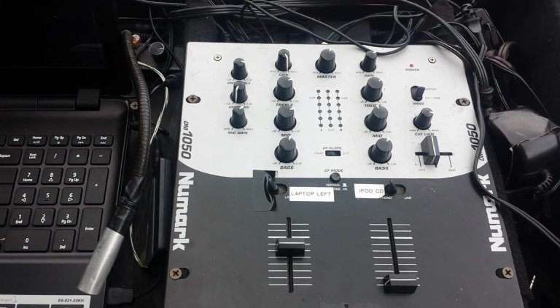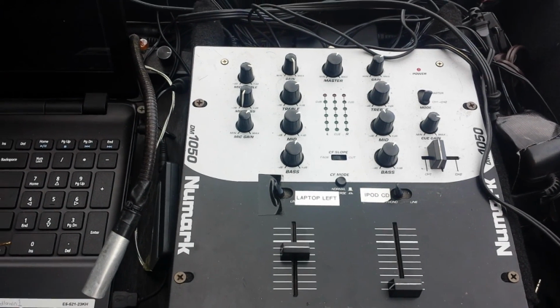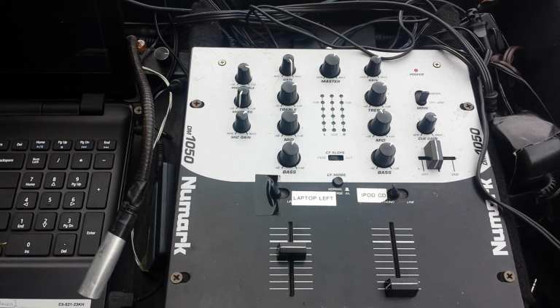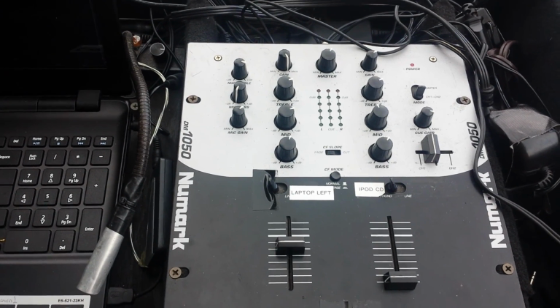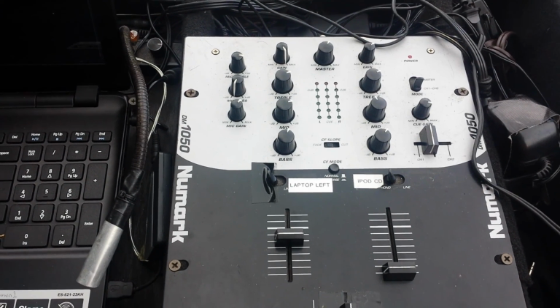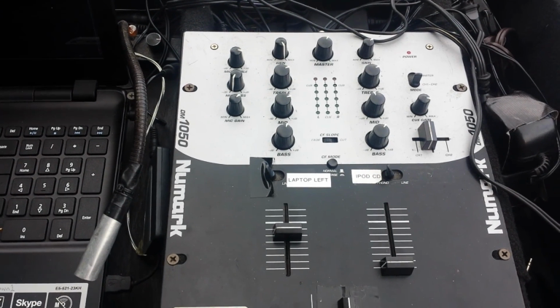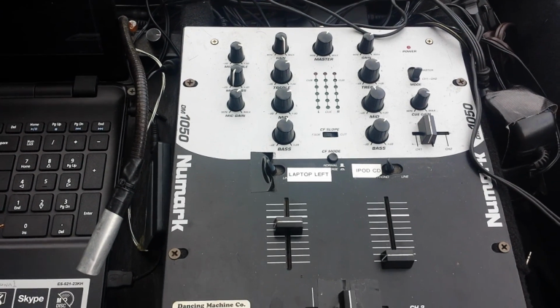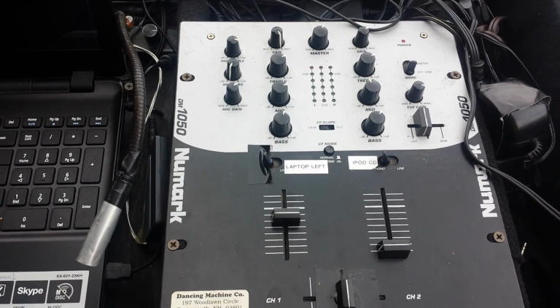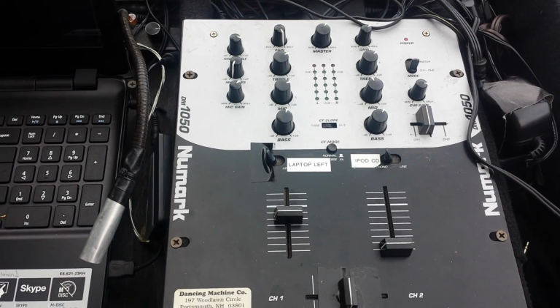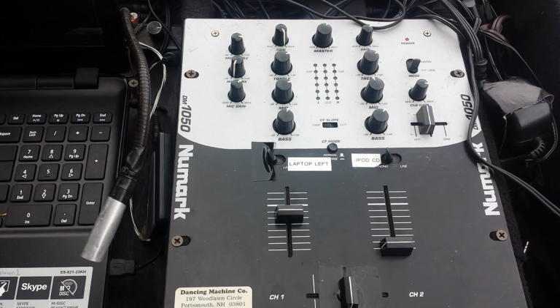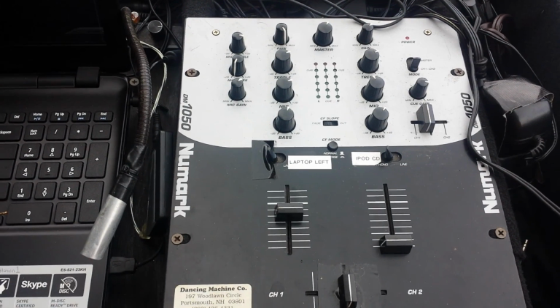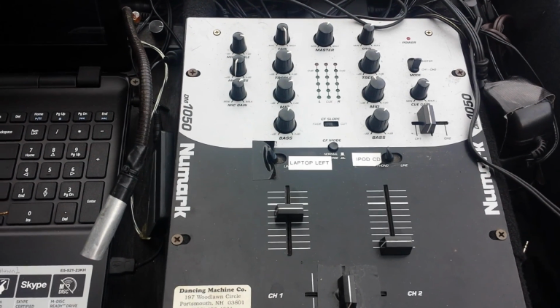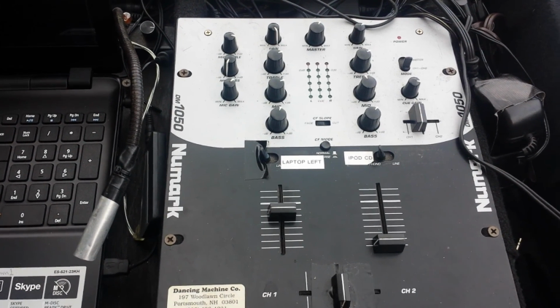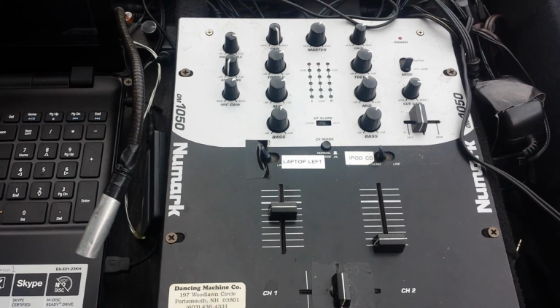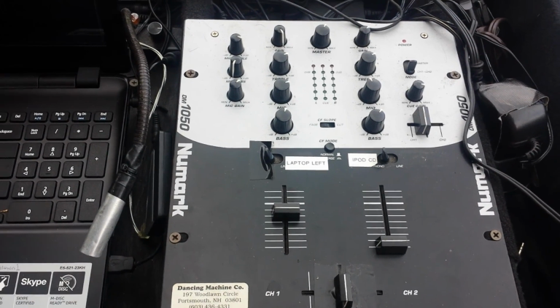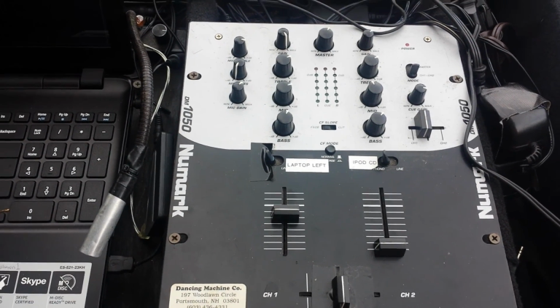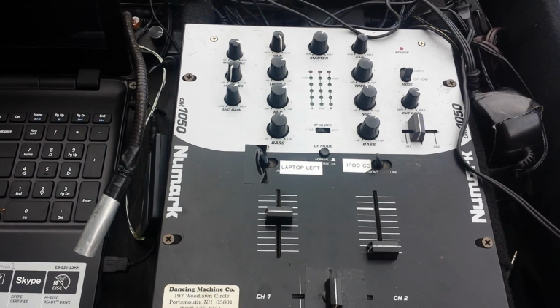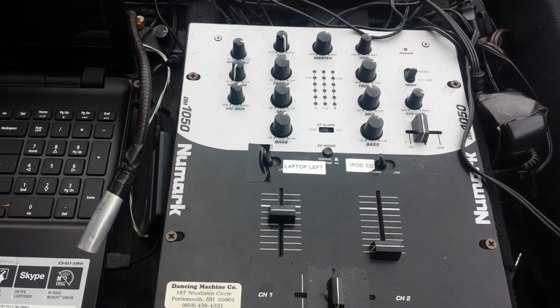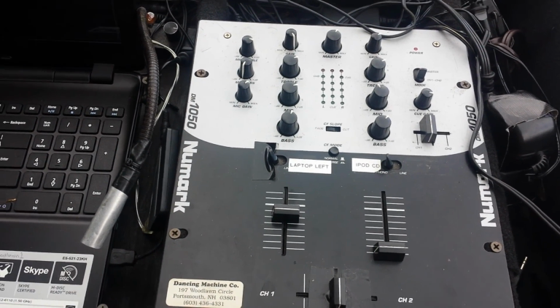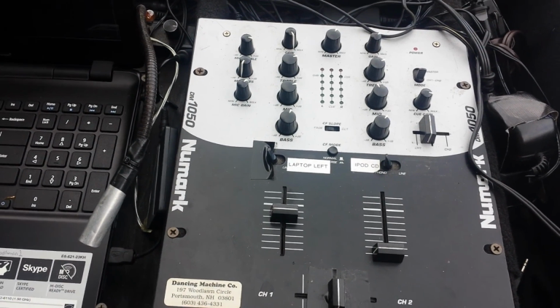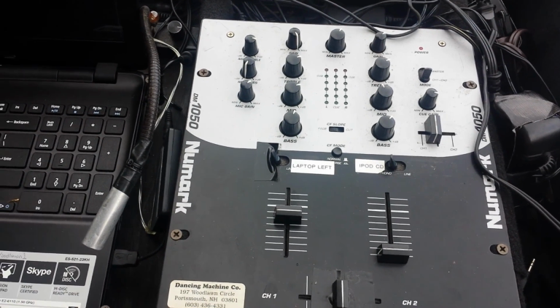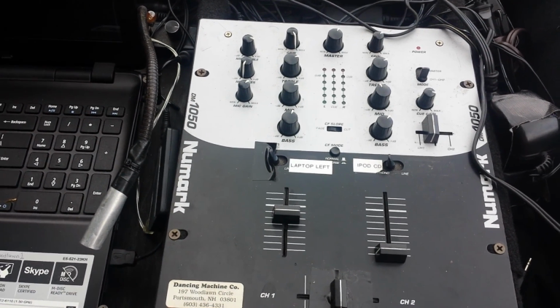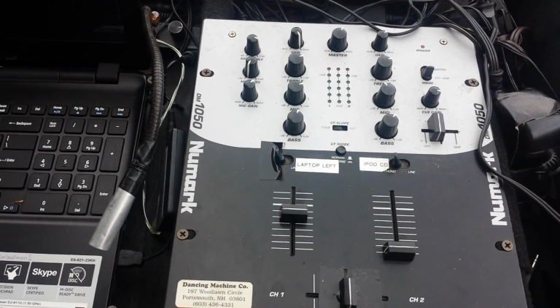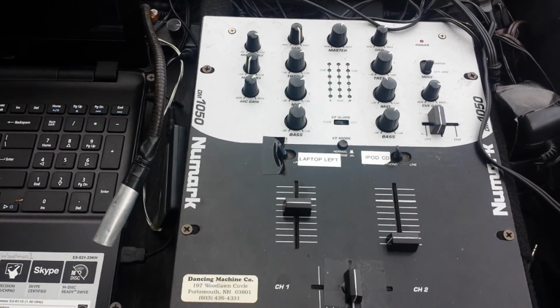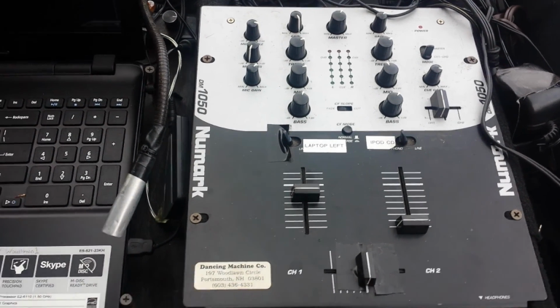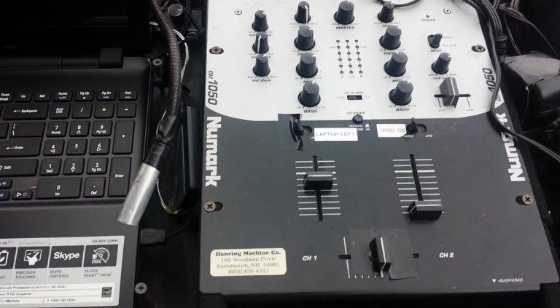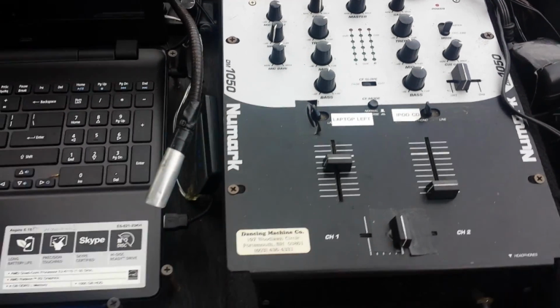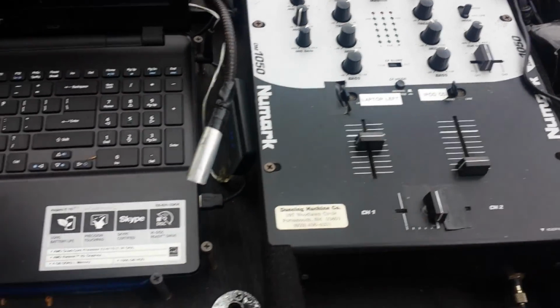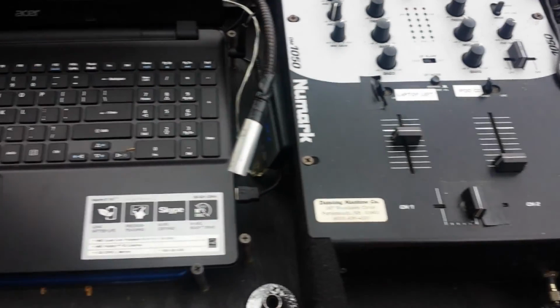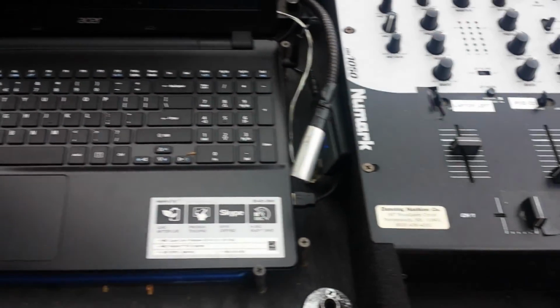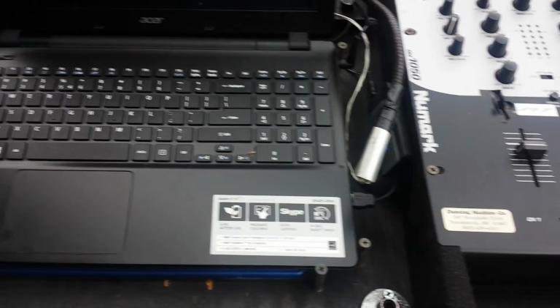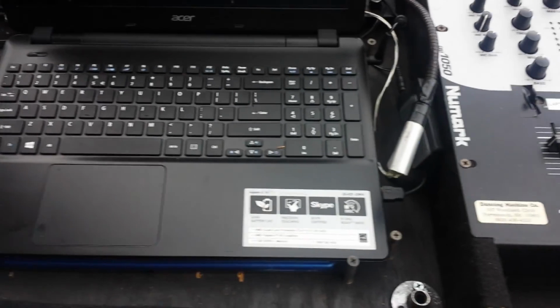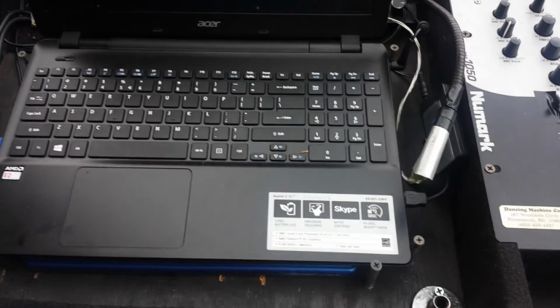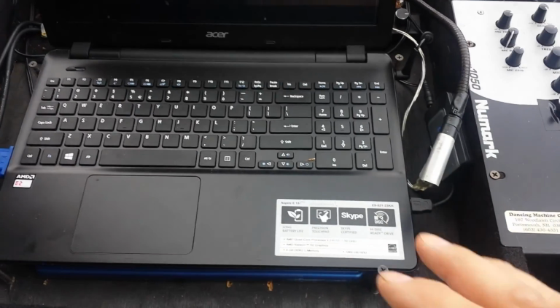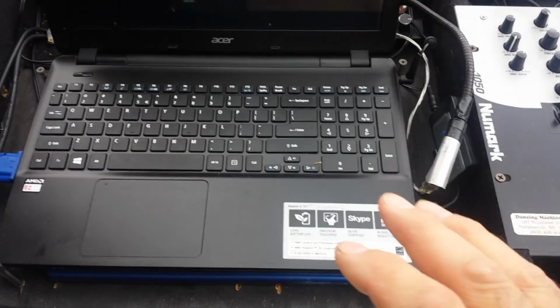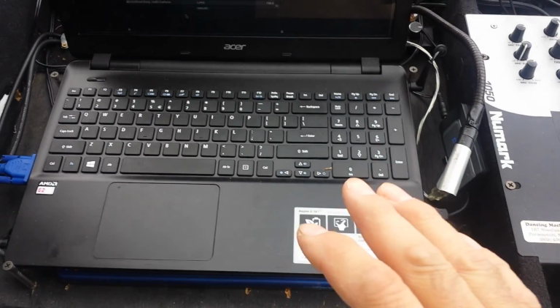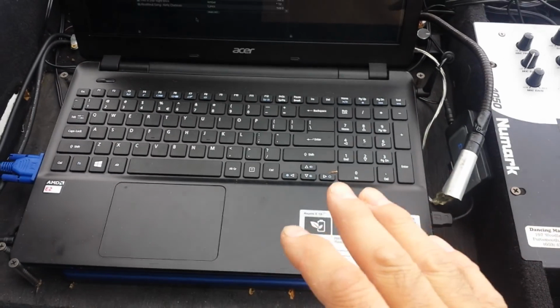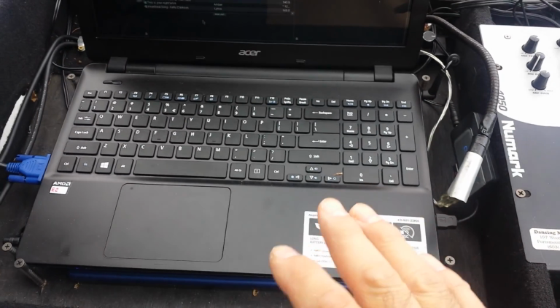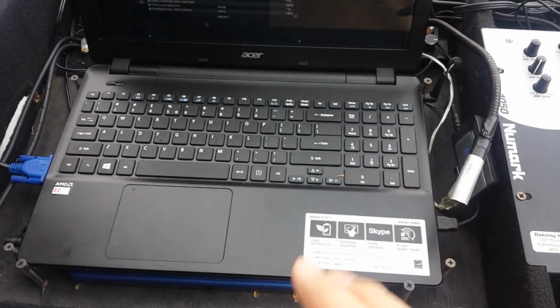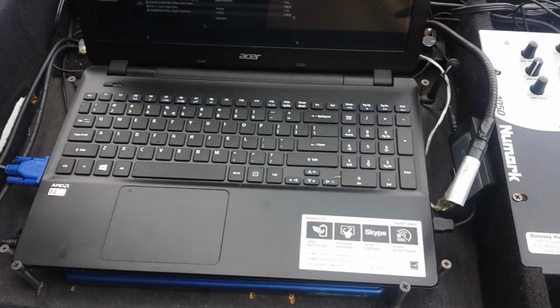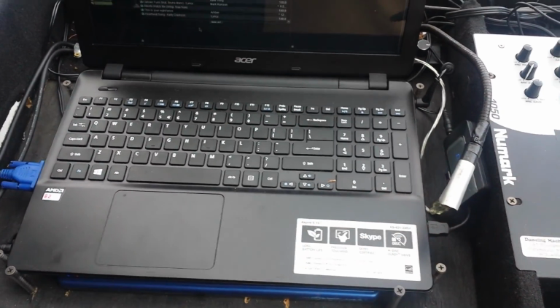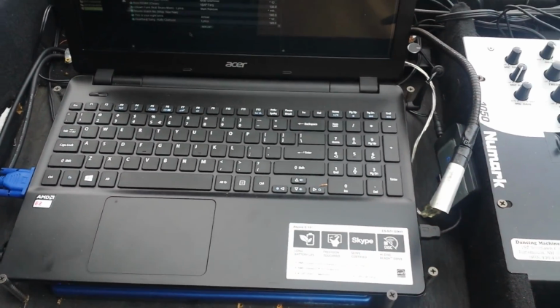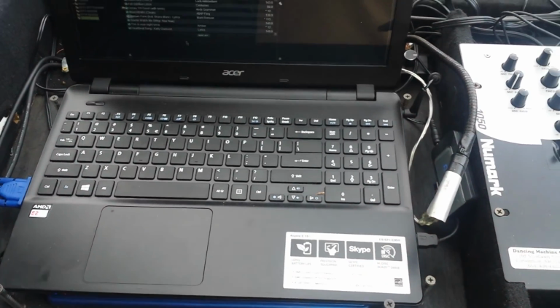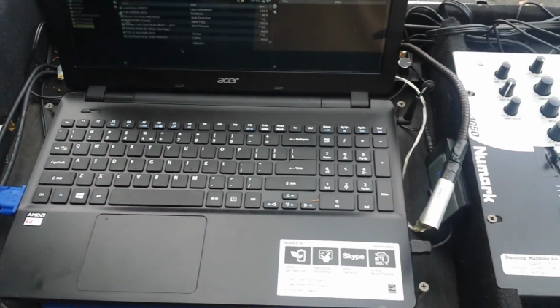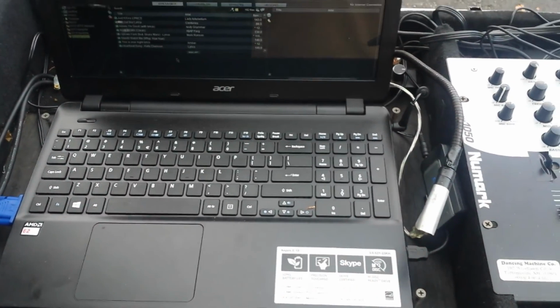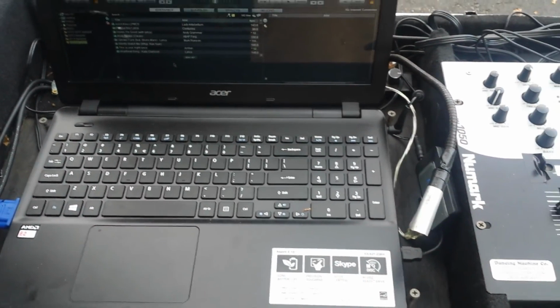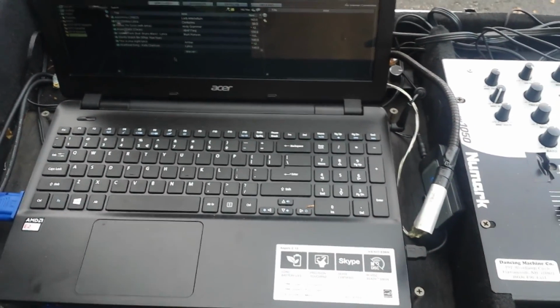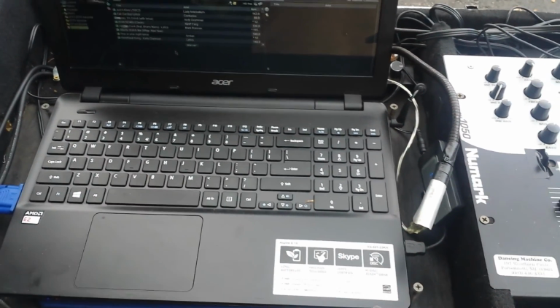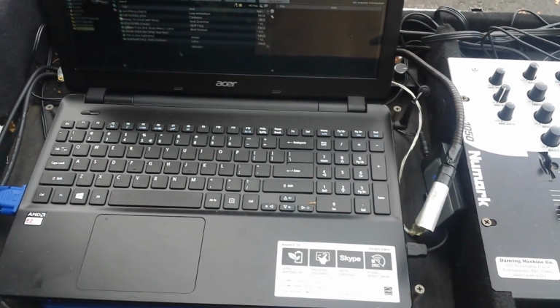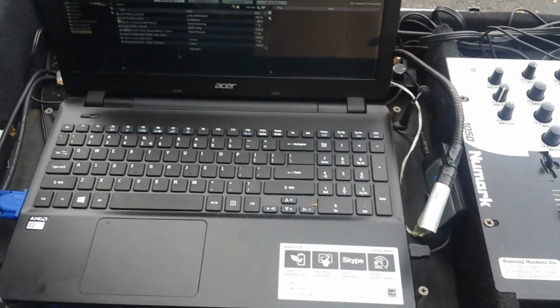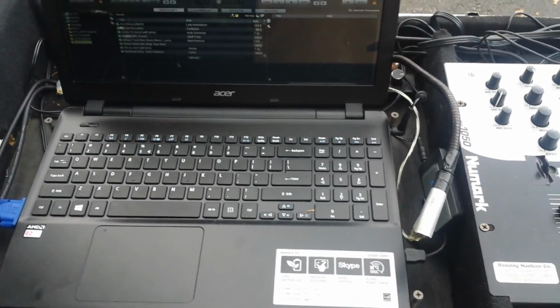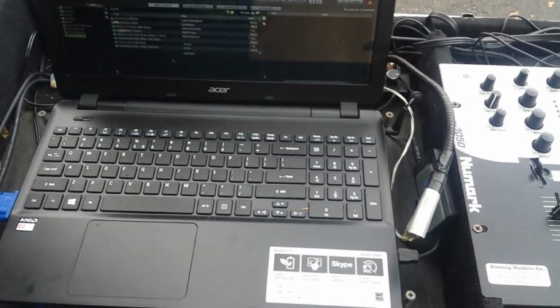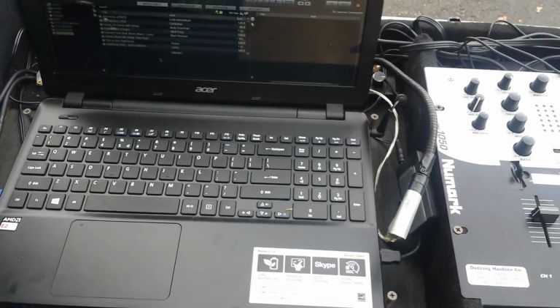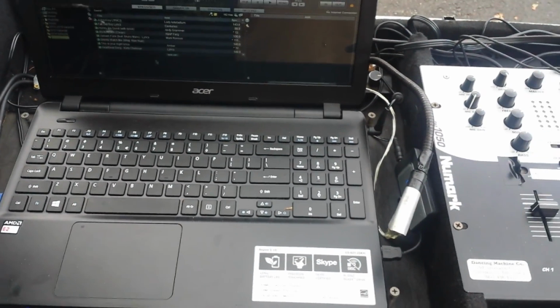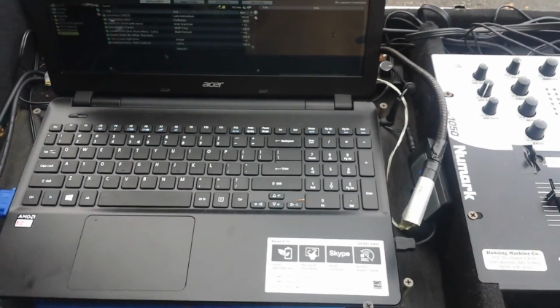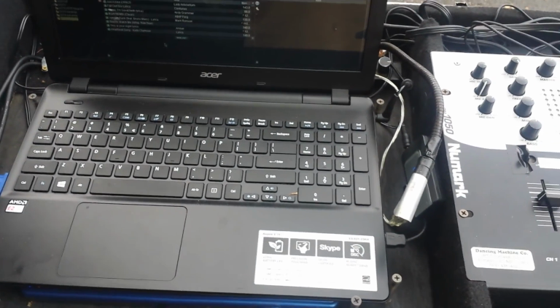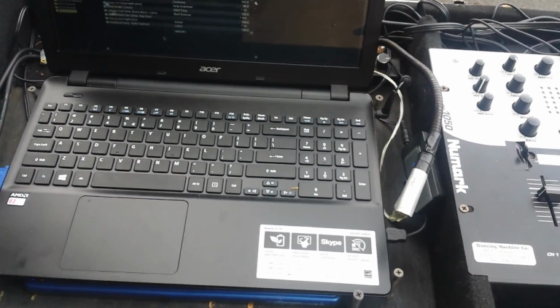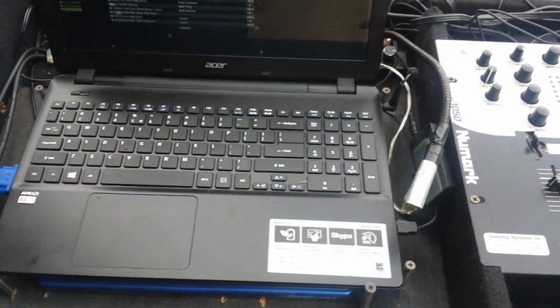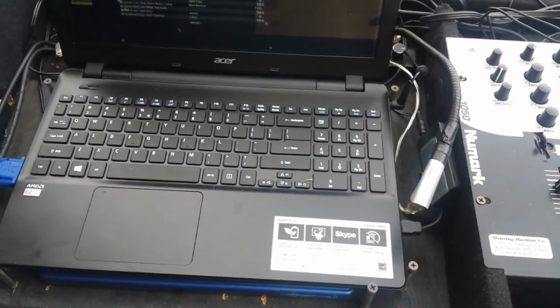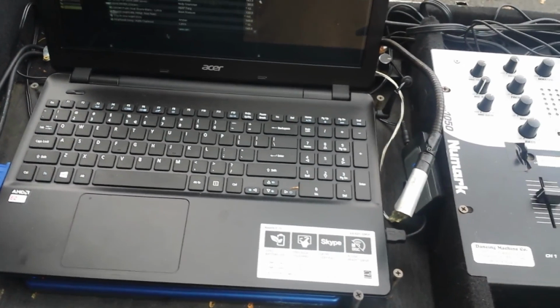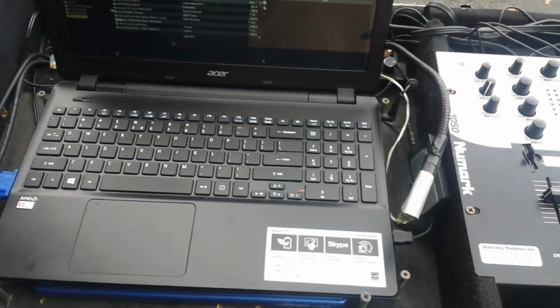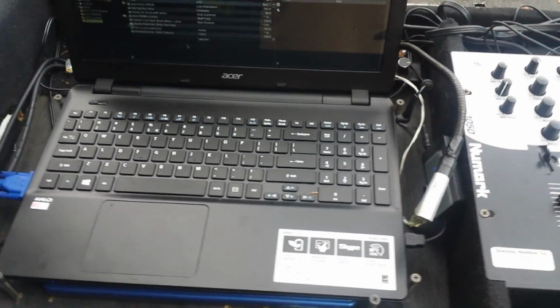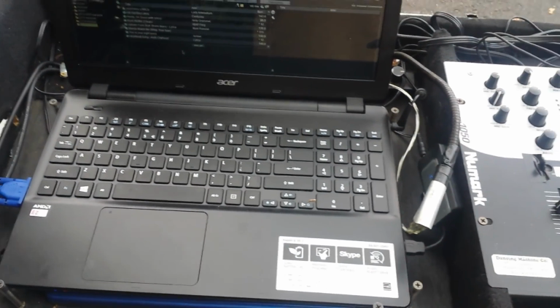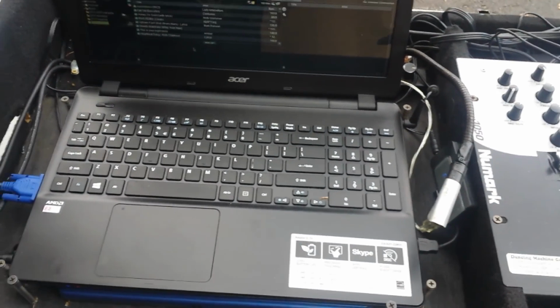When you play it, just make sure you don't distort it. Make sure you keep drinks away from the laptop and mixing board.